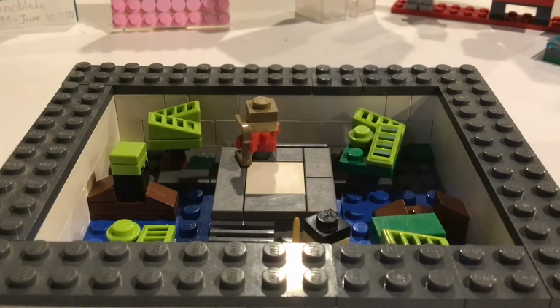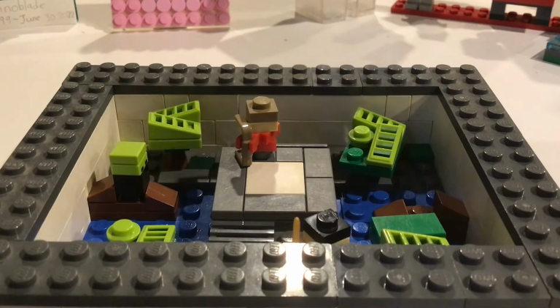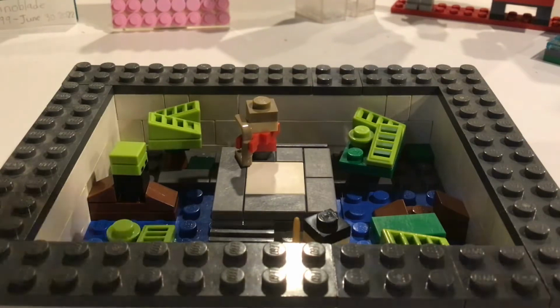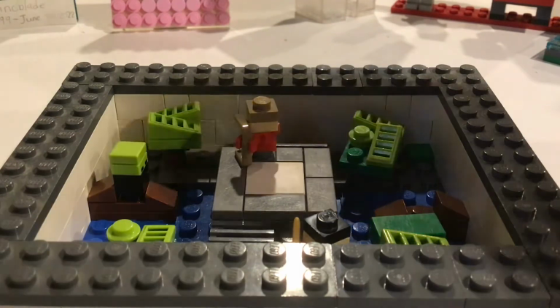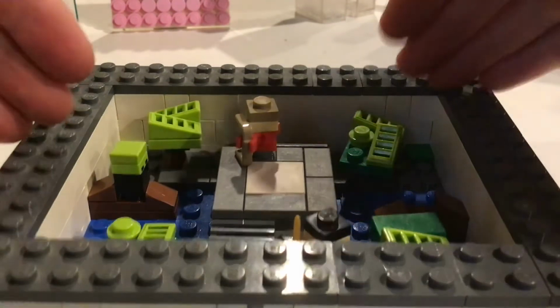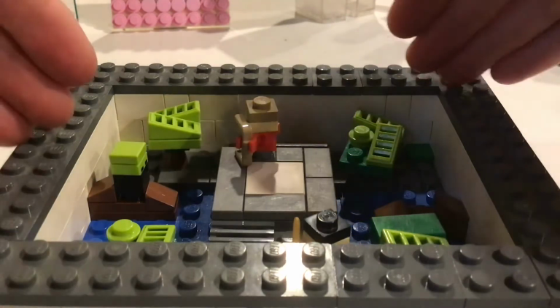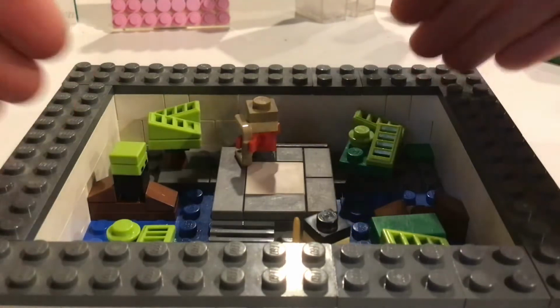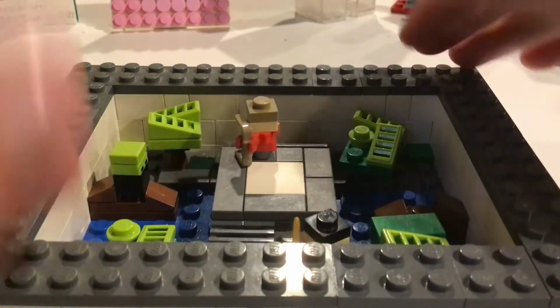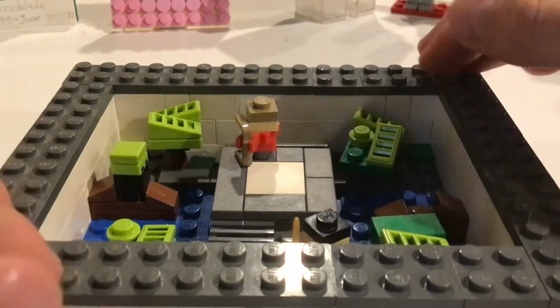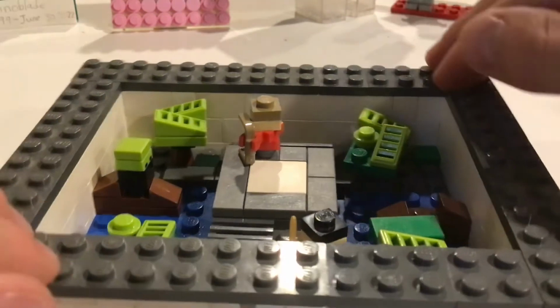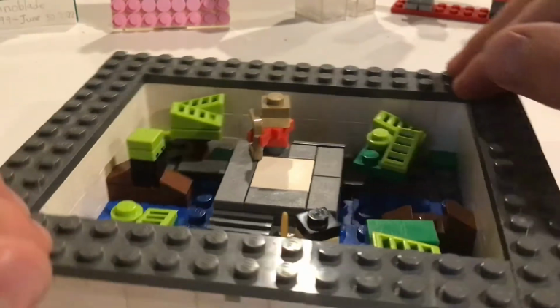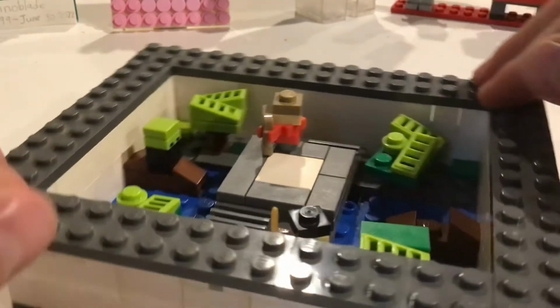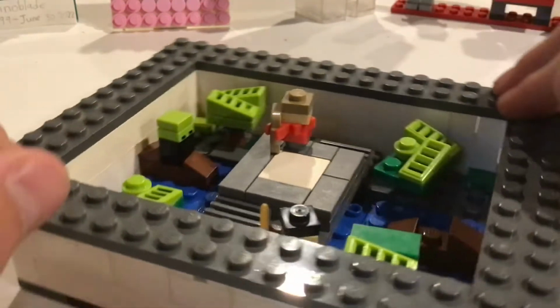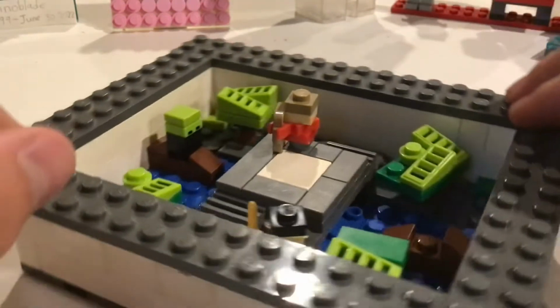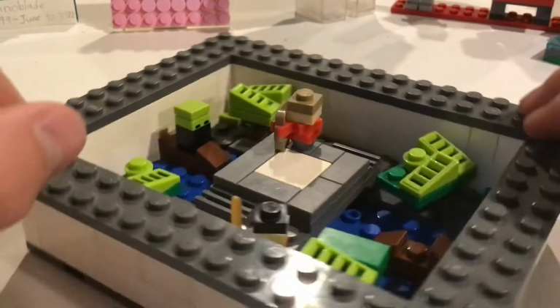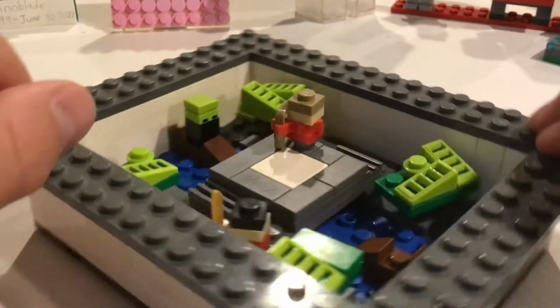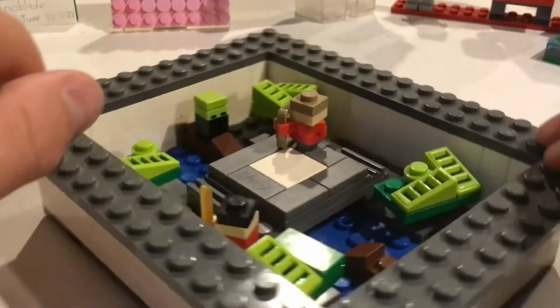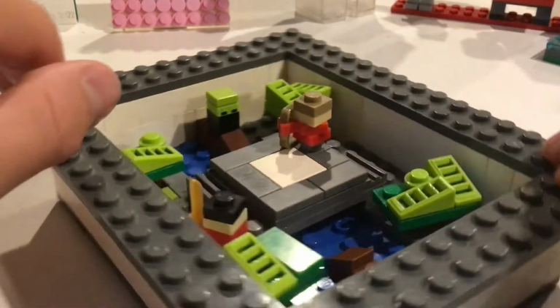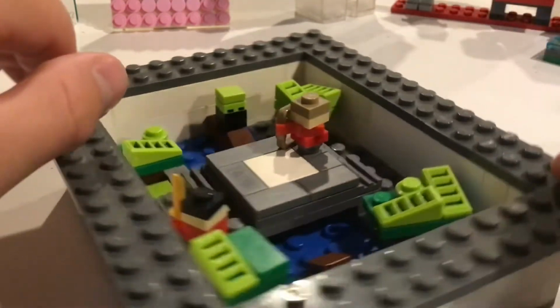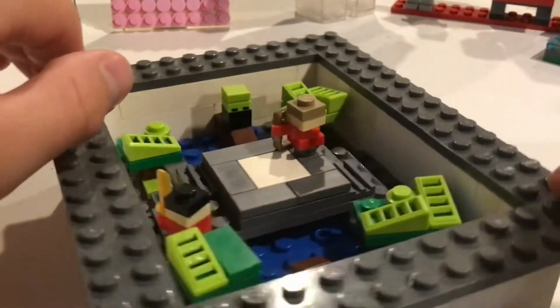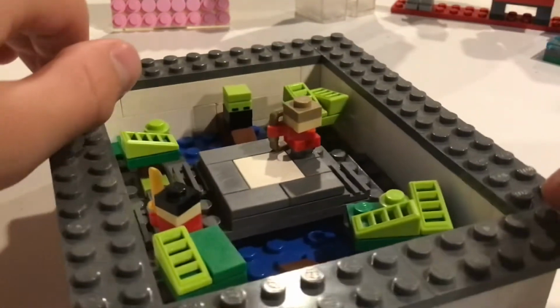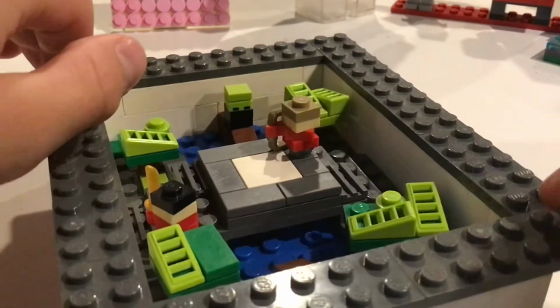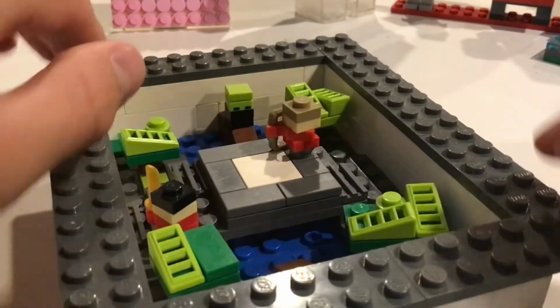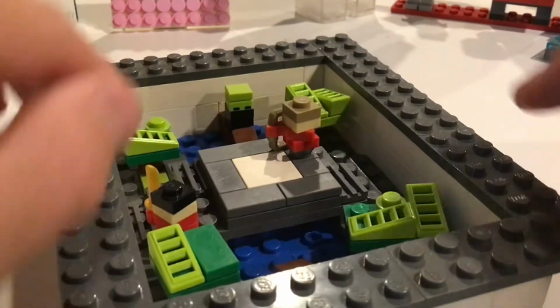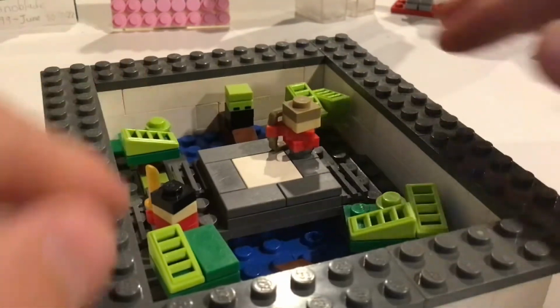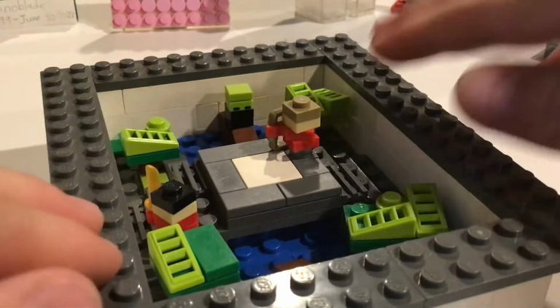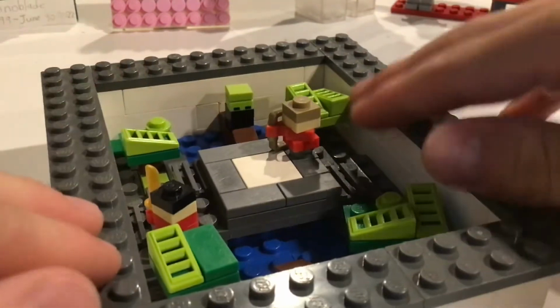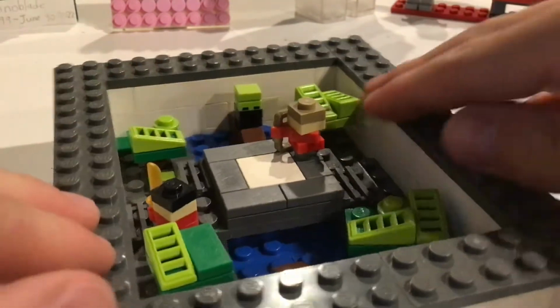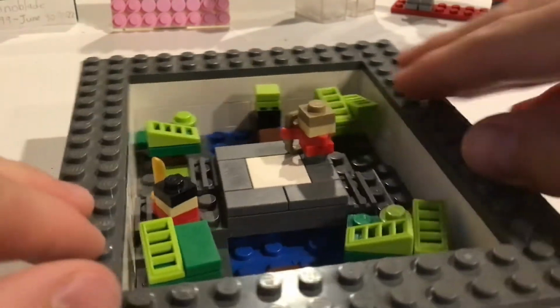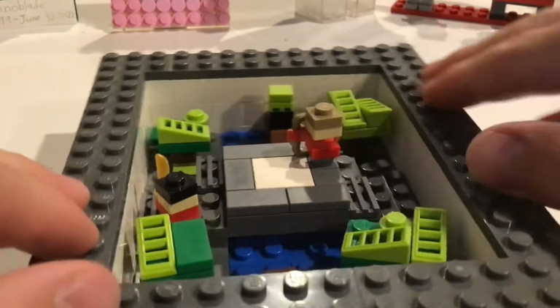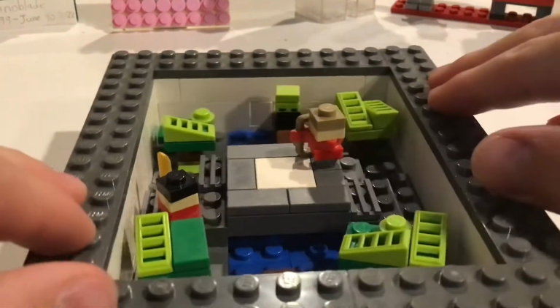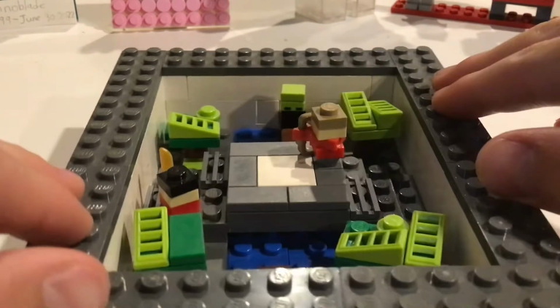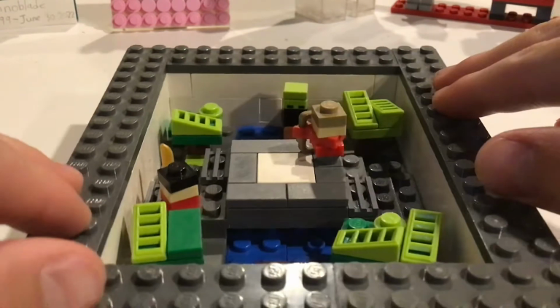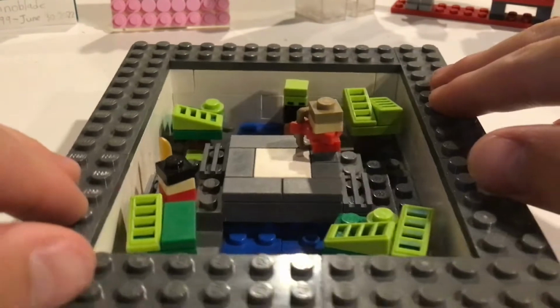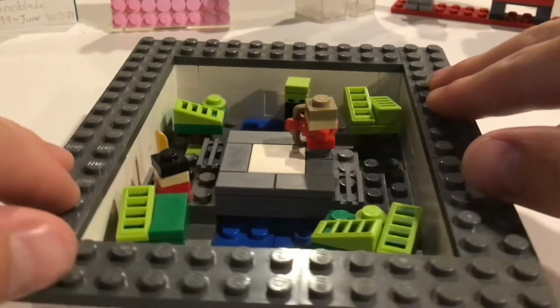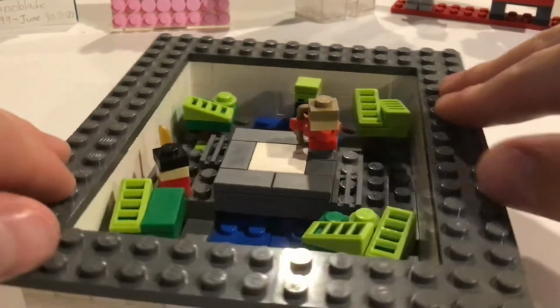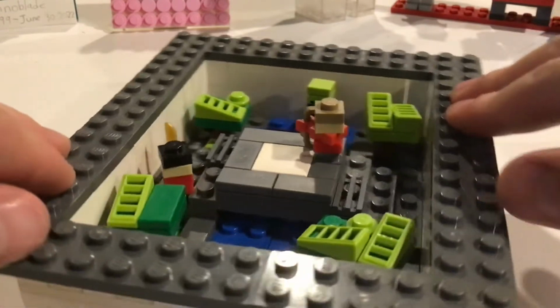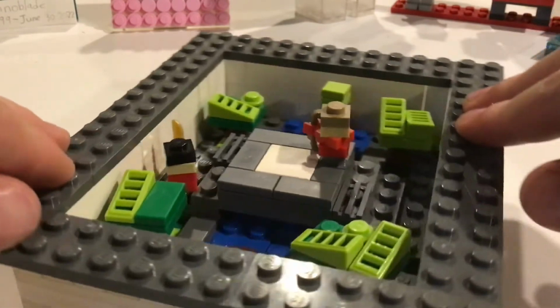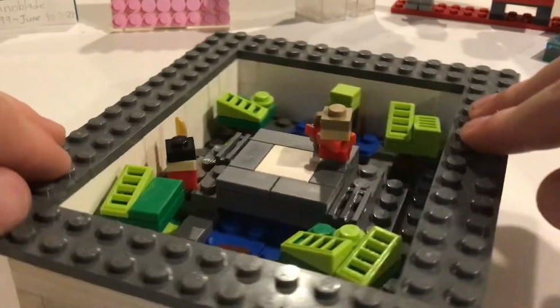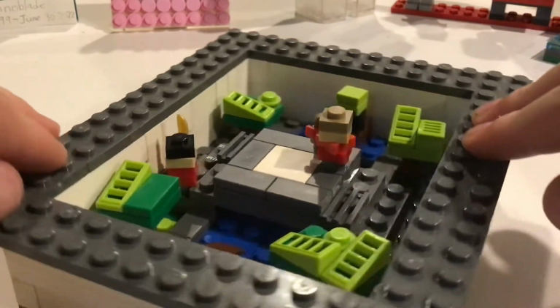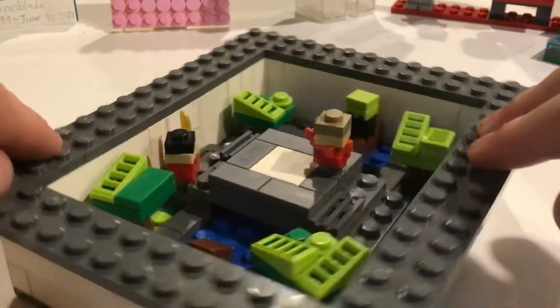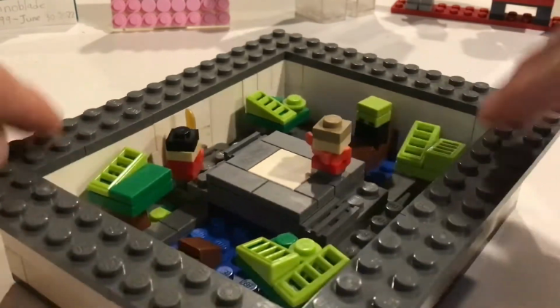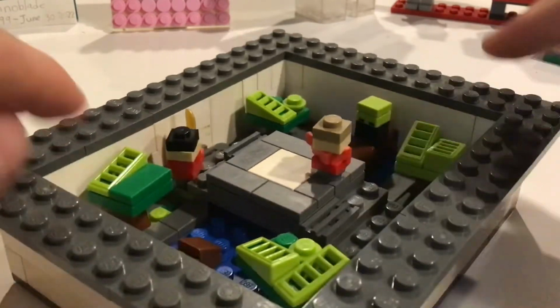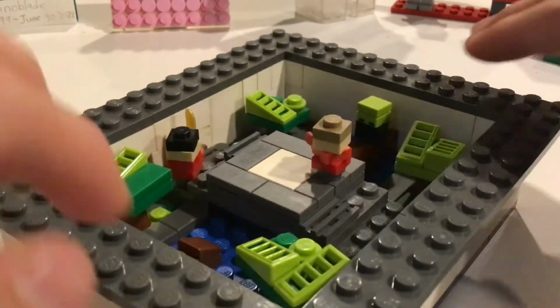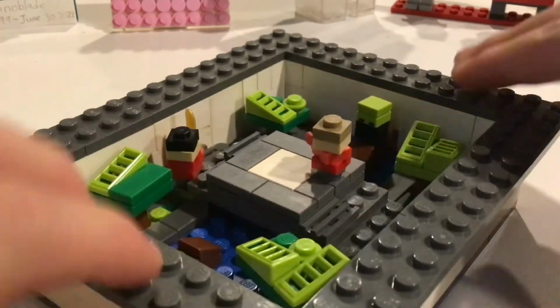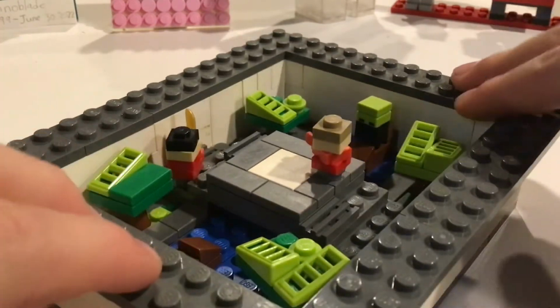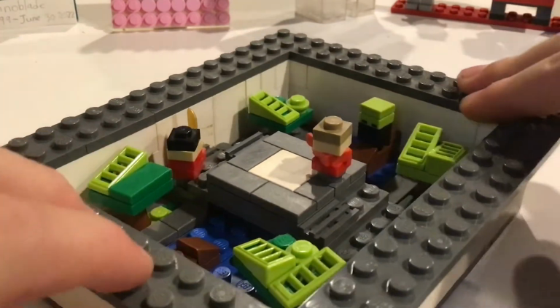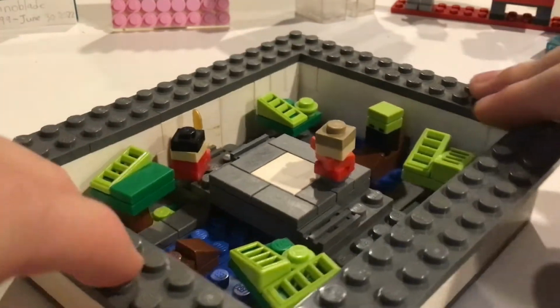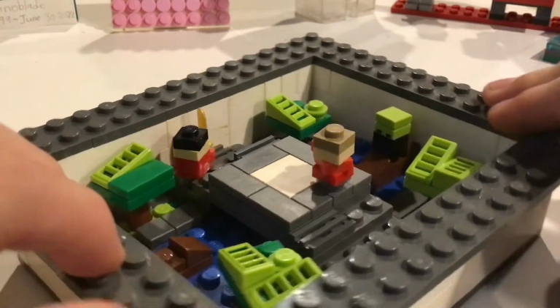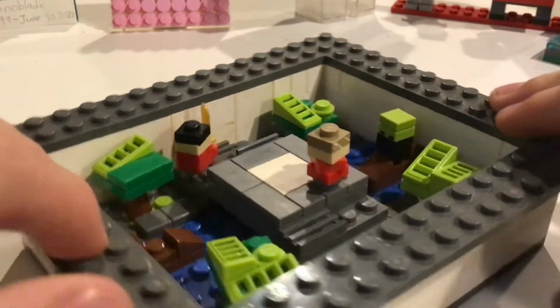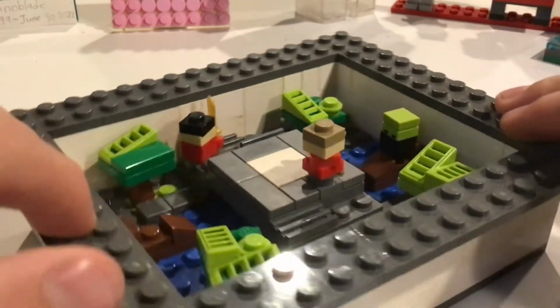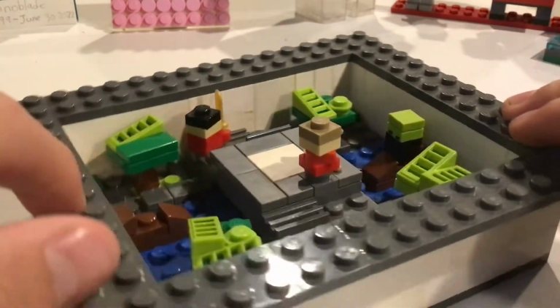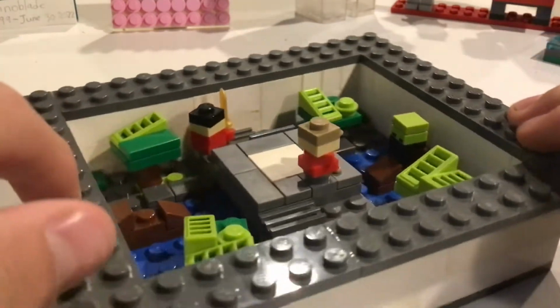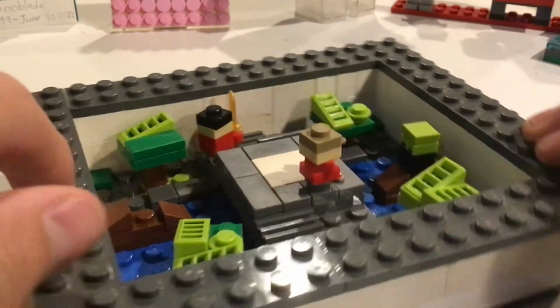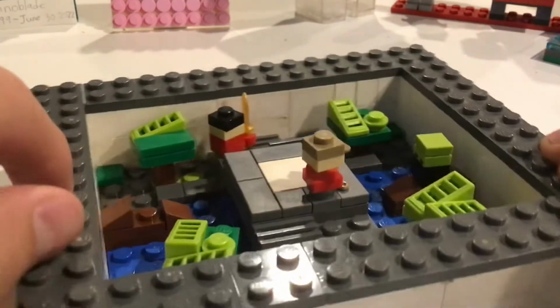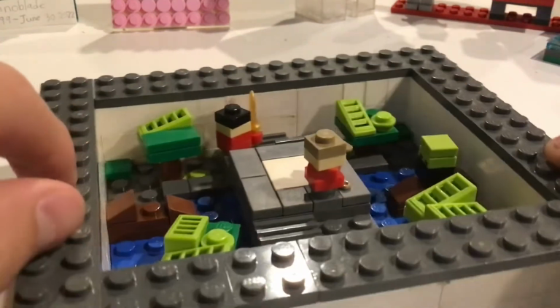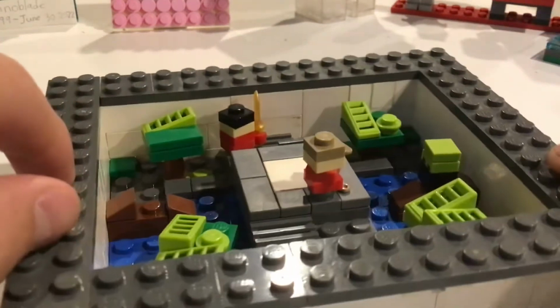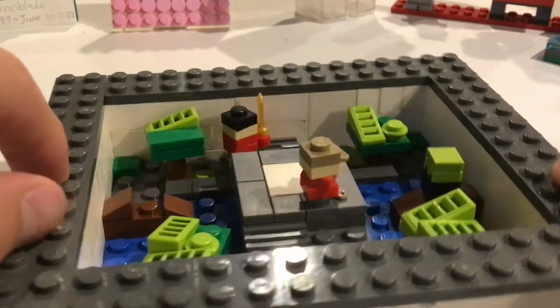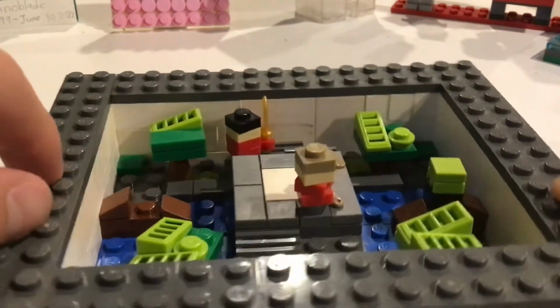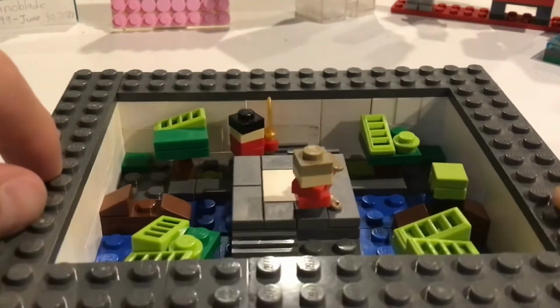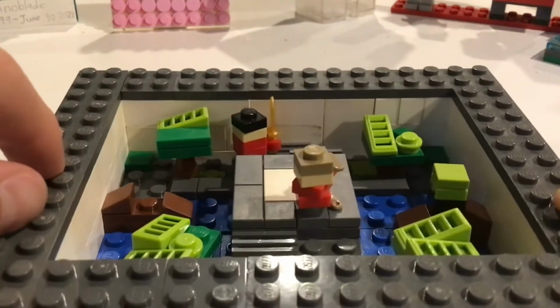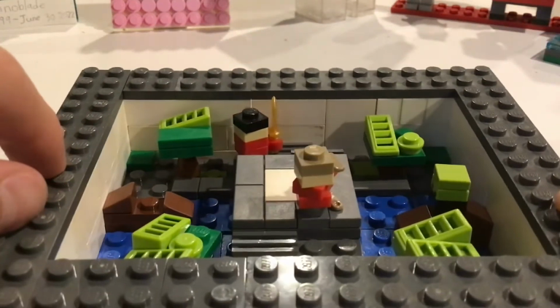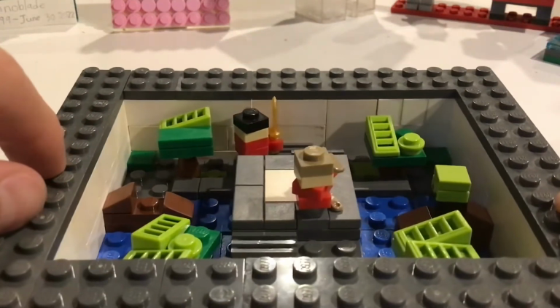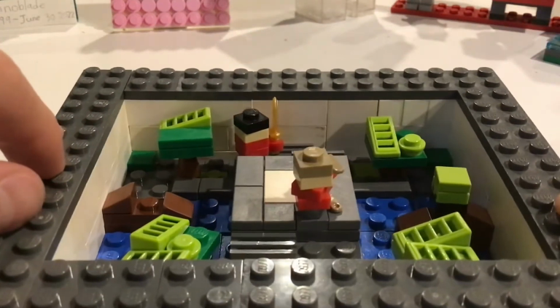Hello everyone, I'm Benarayman, and in this video I'm going to be showing you my mini LEGO Battlebox MCC Arena Mock.